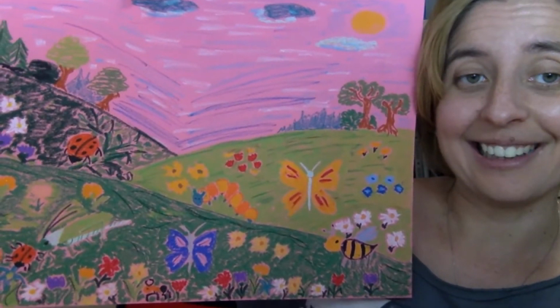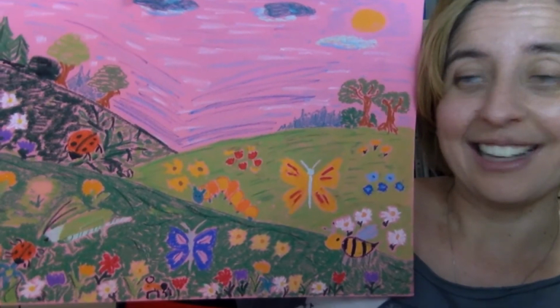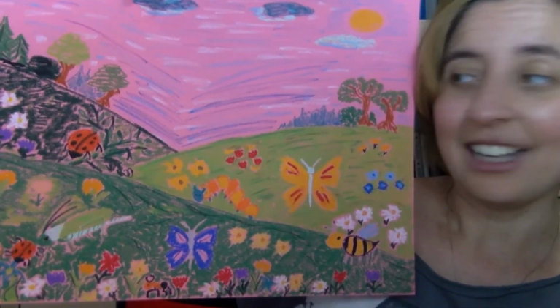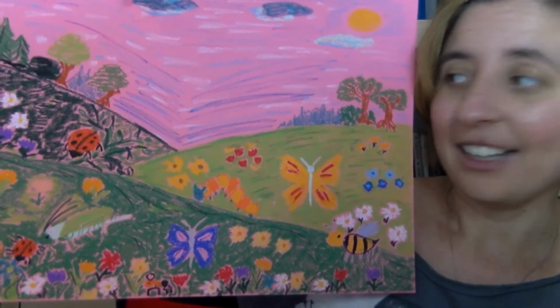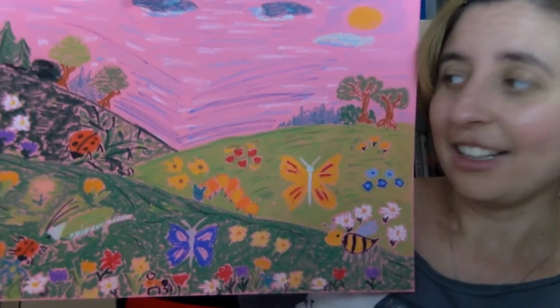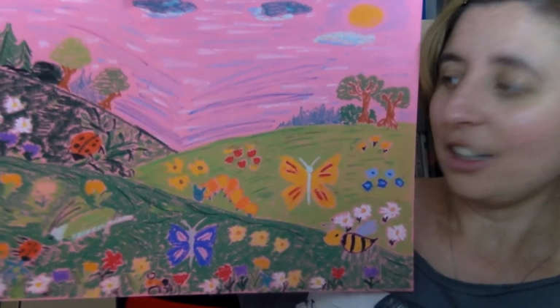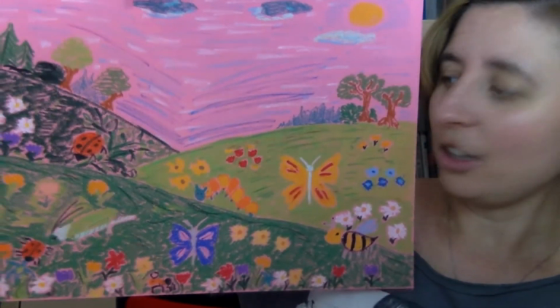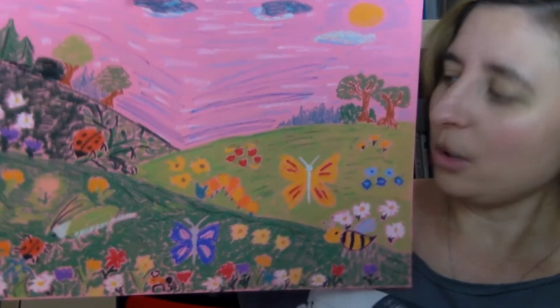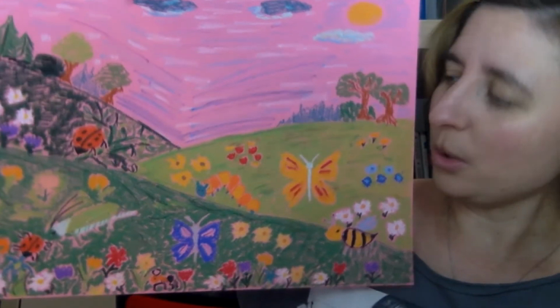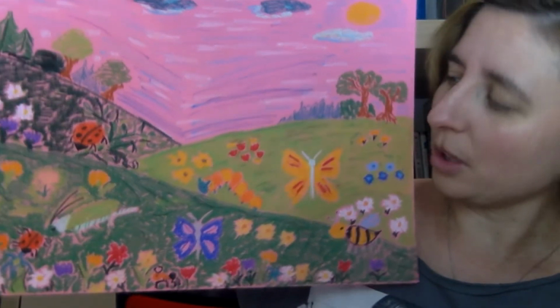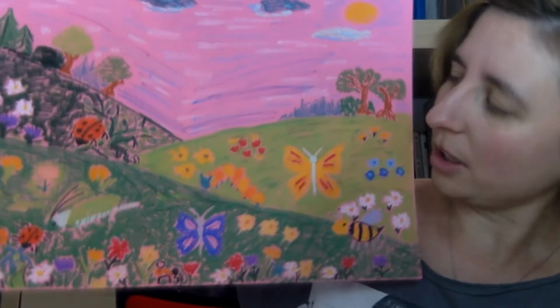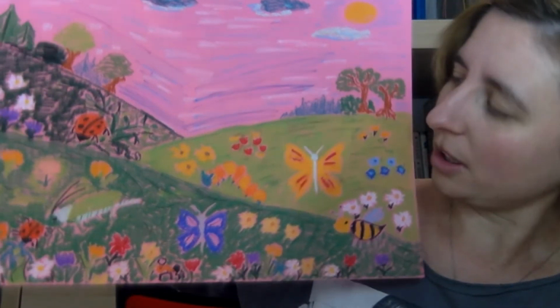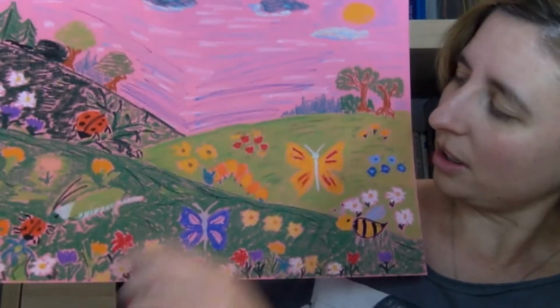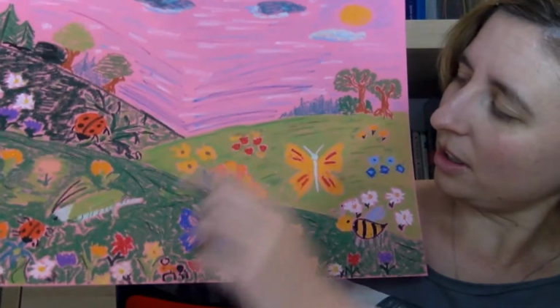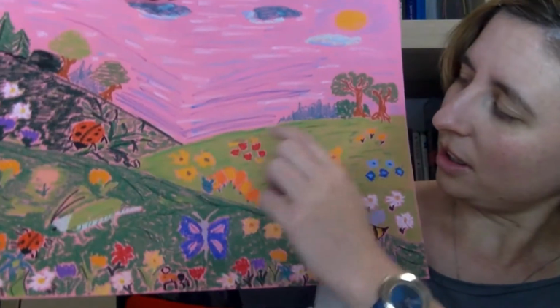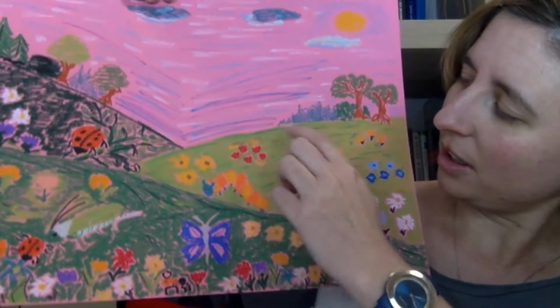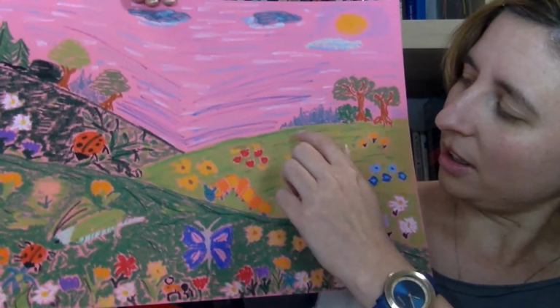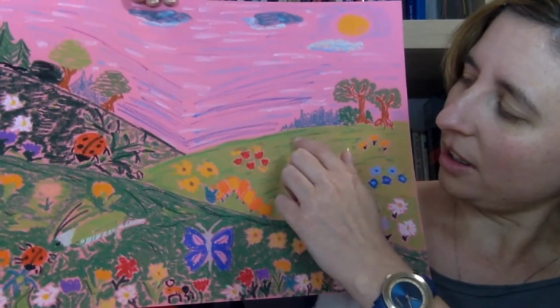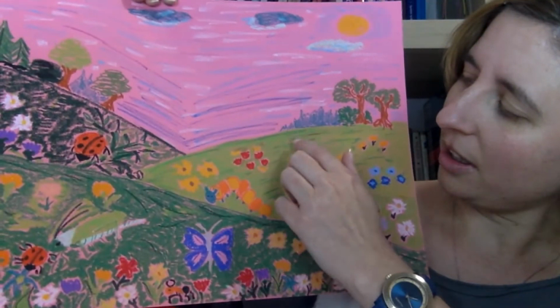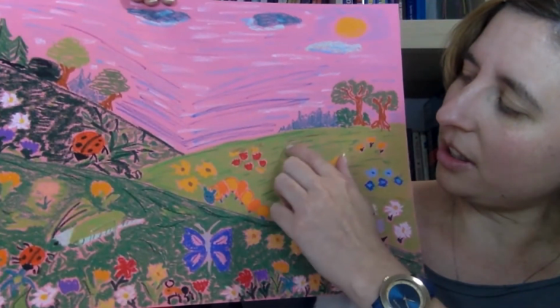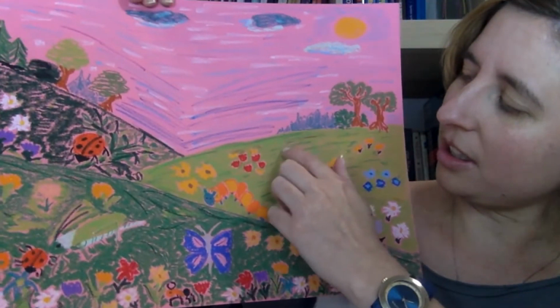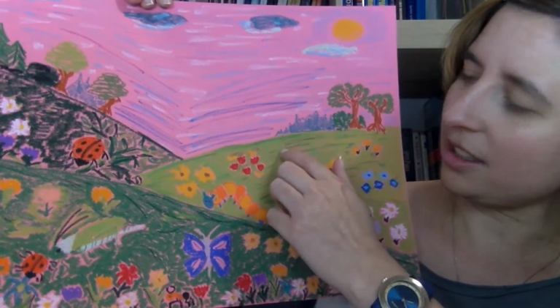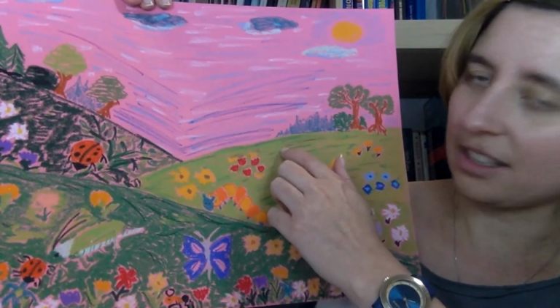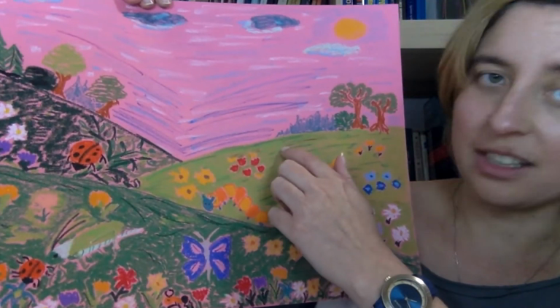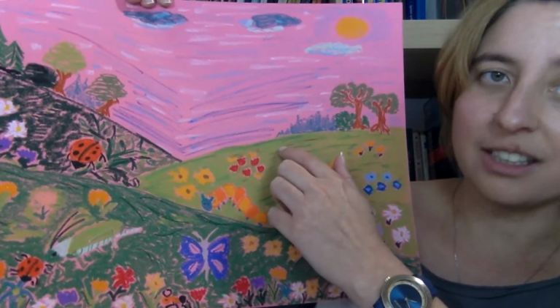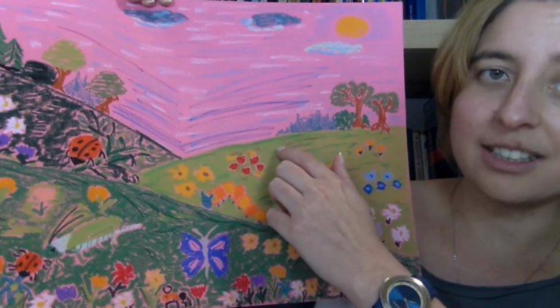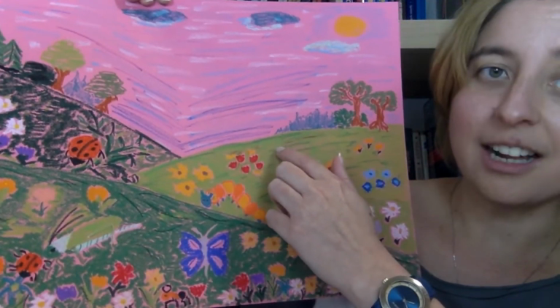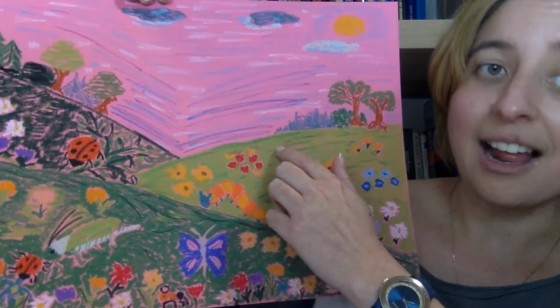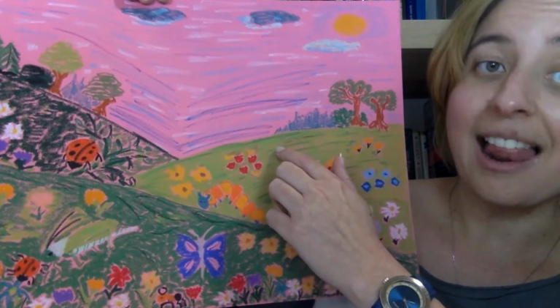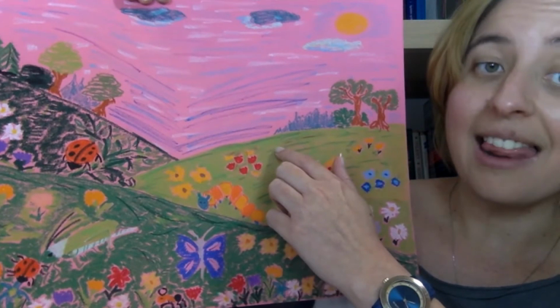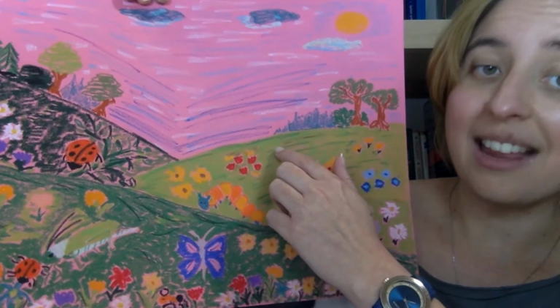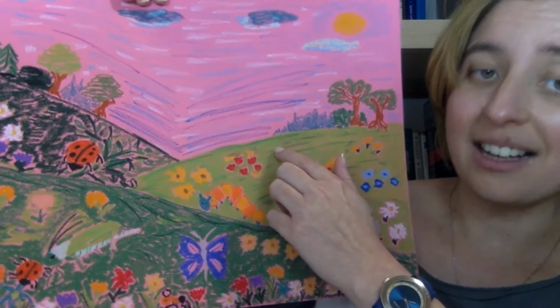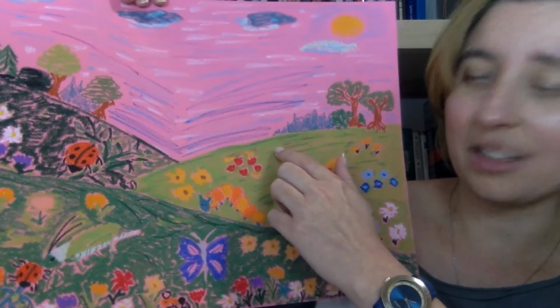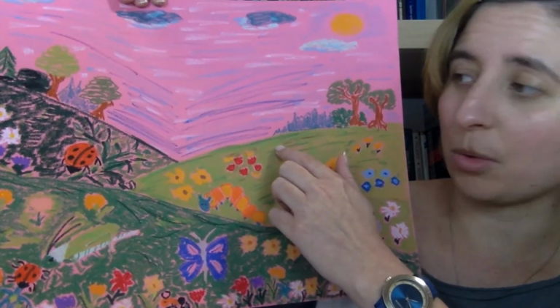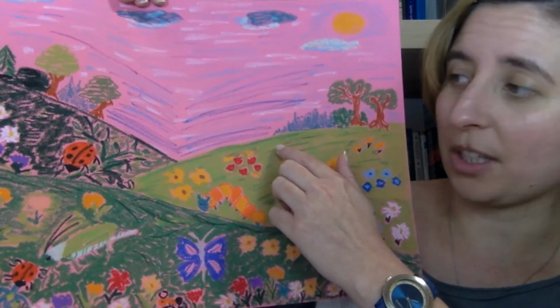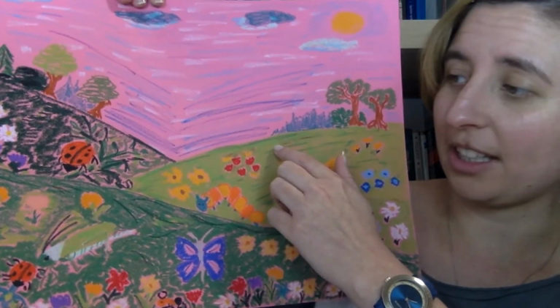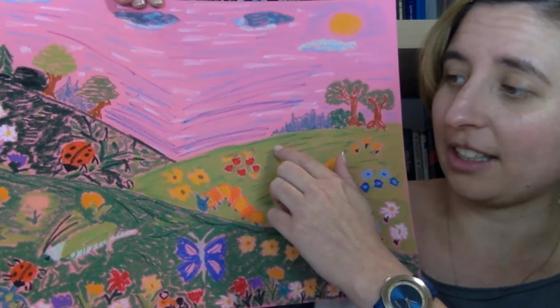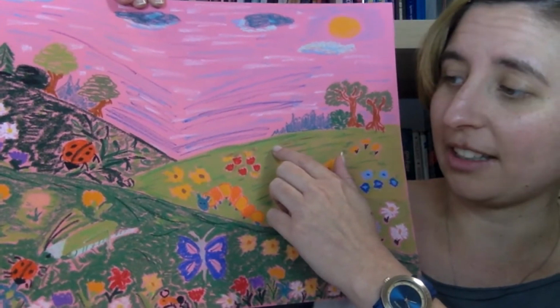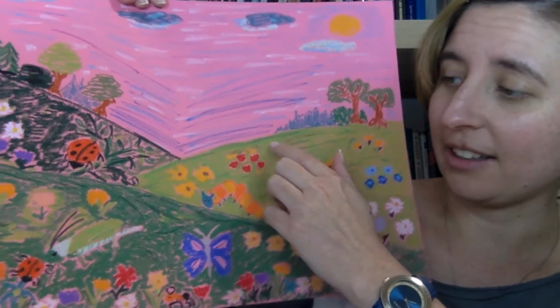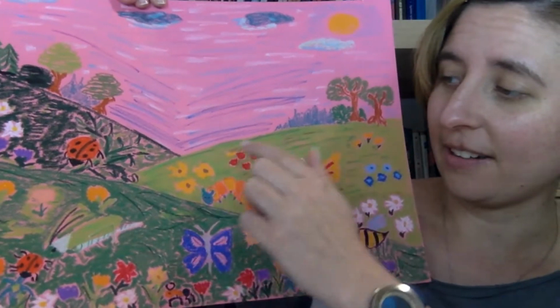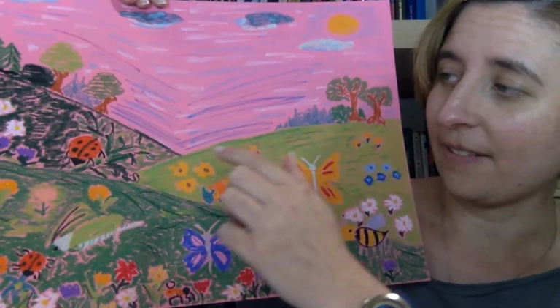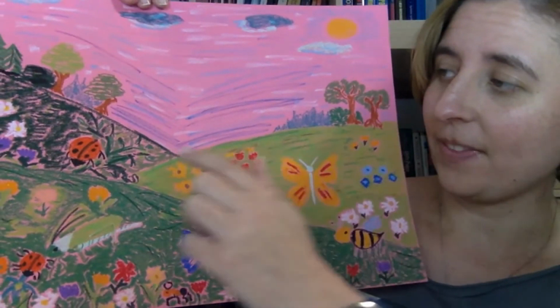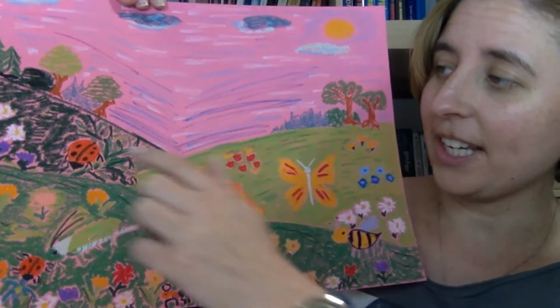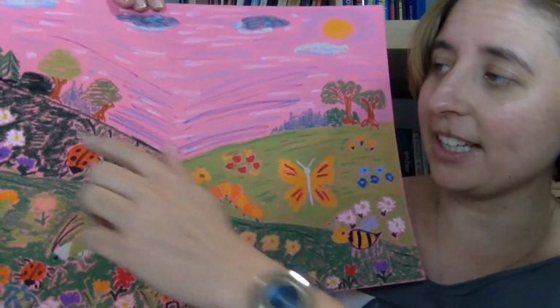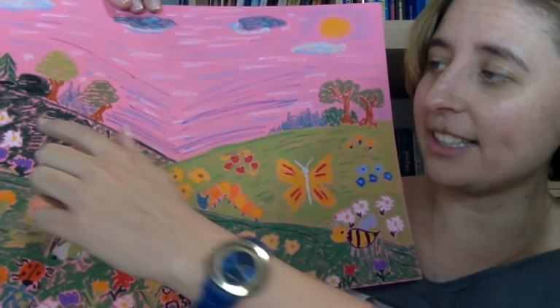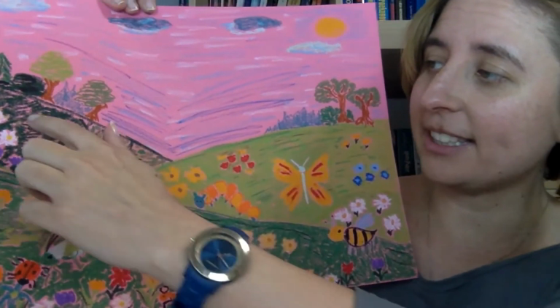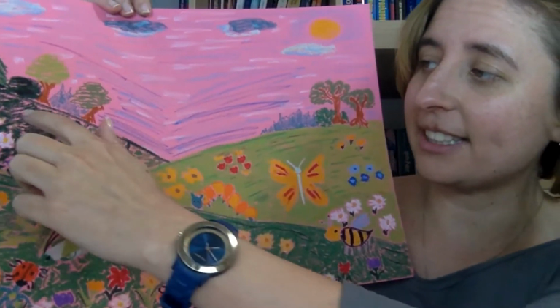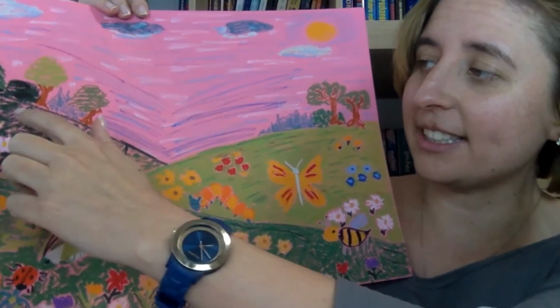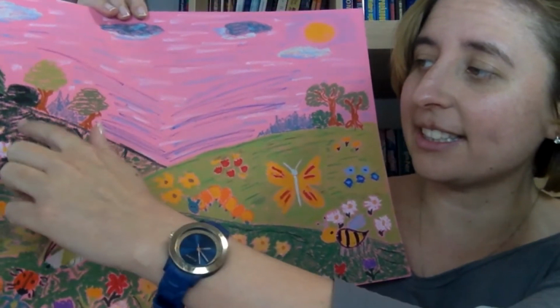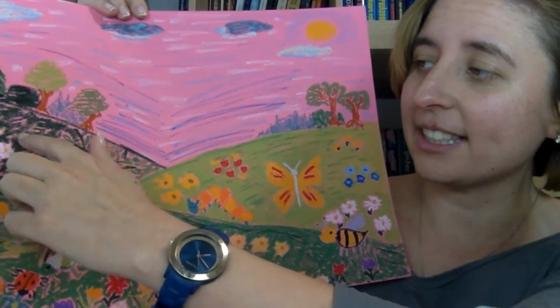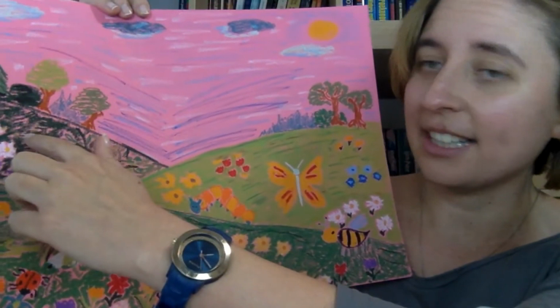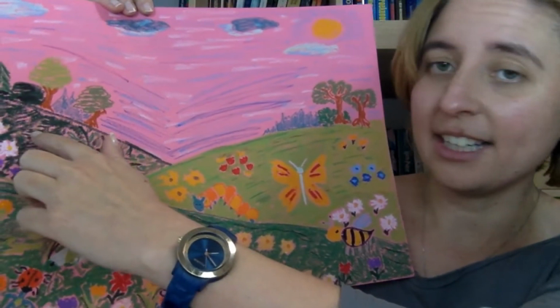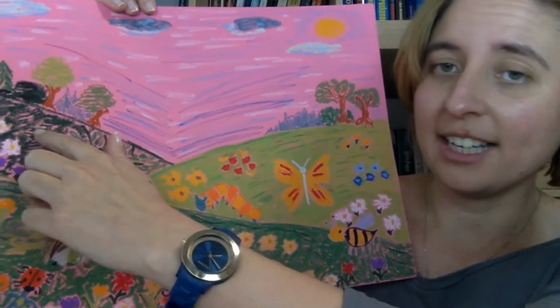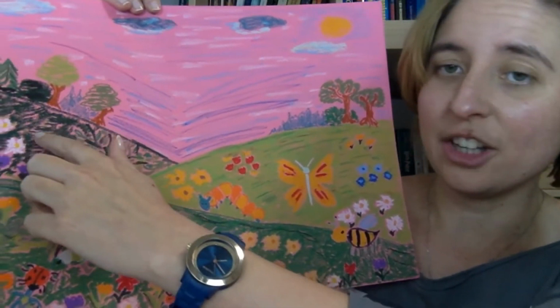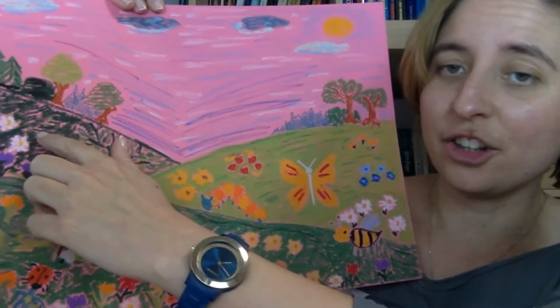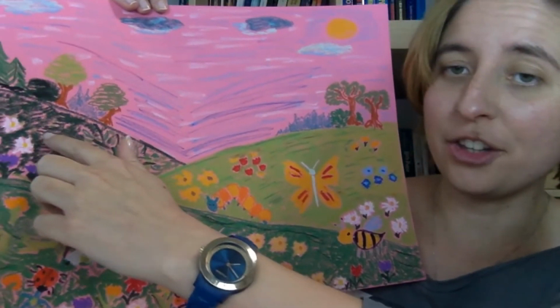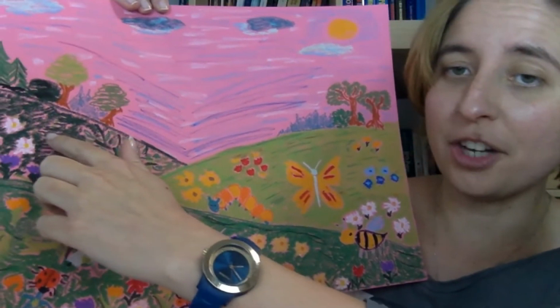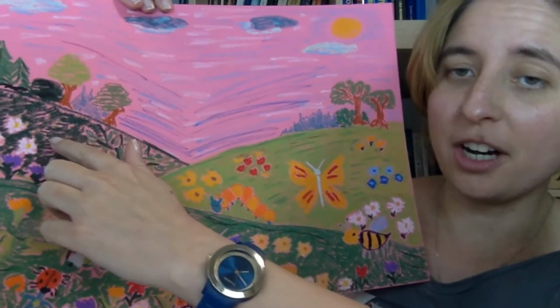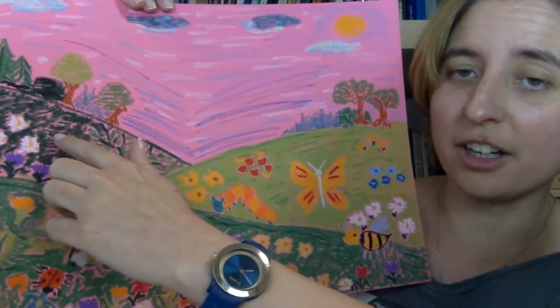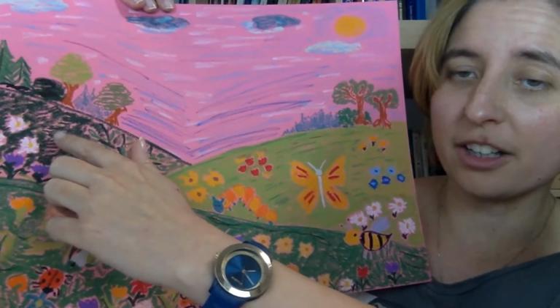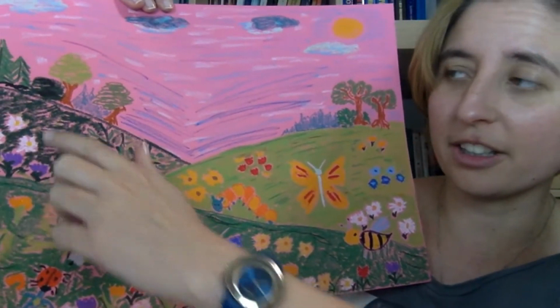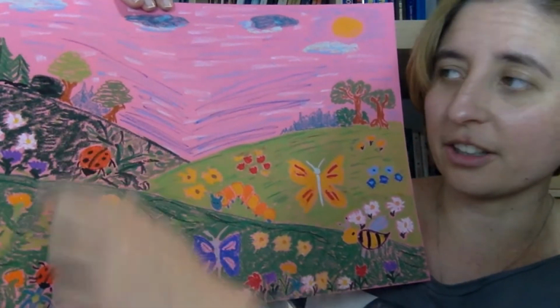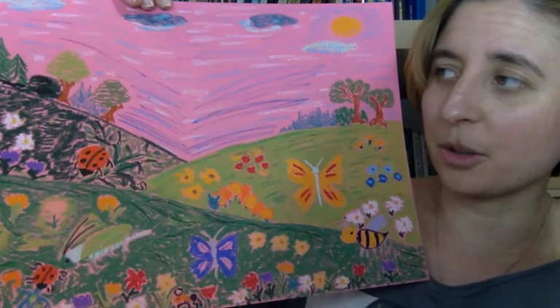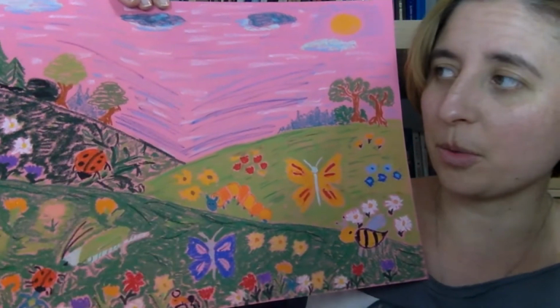Look, this is light green and this is dark green.